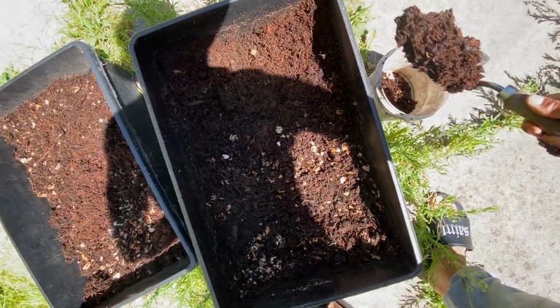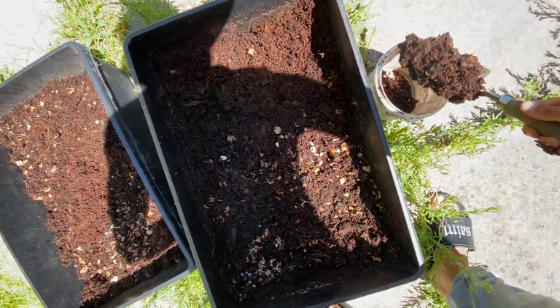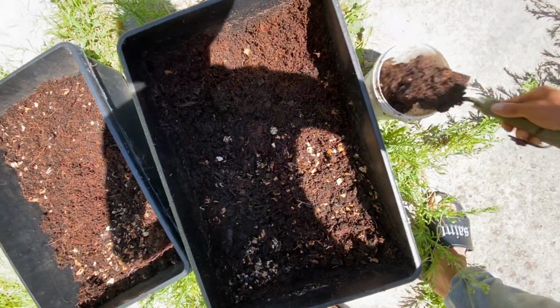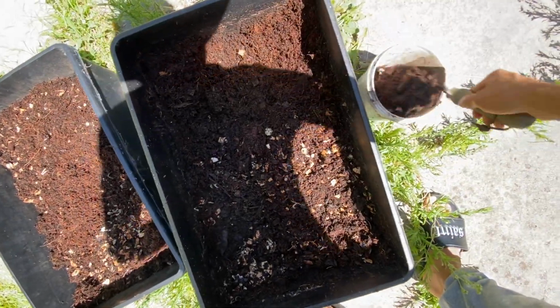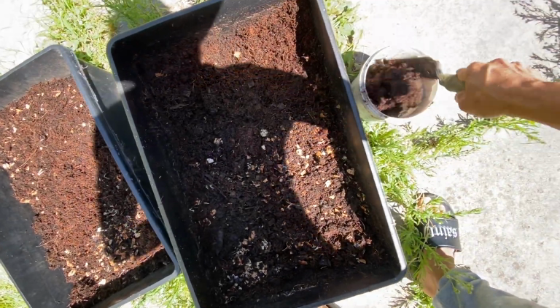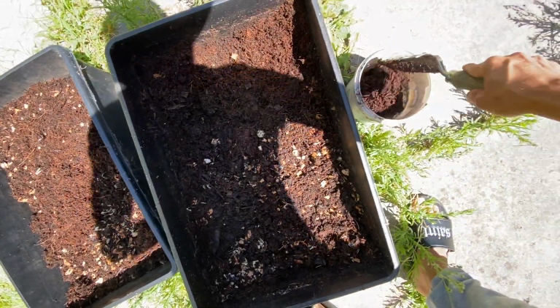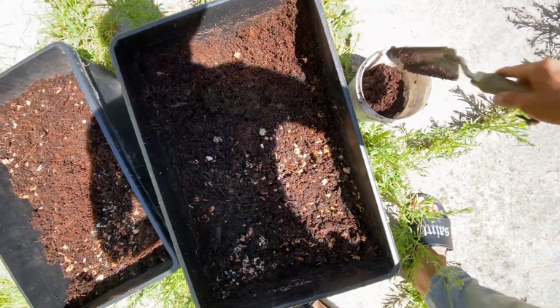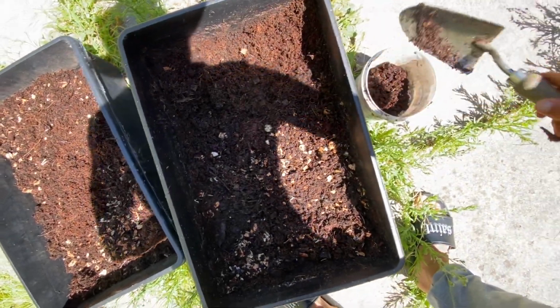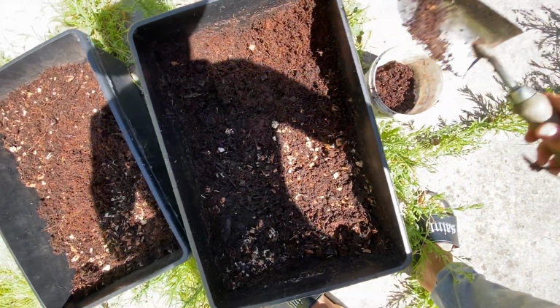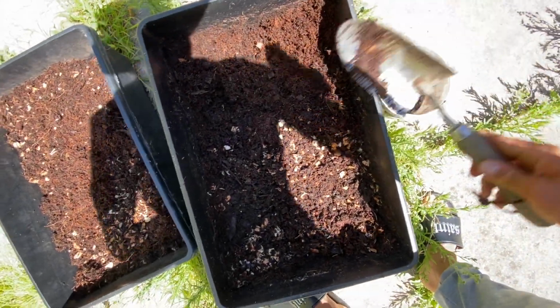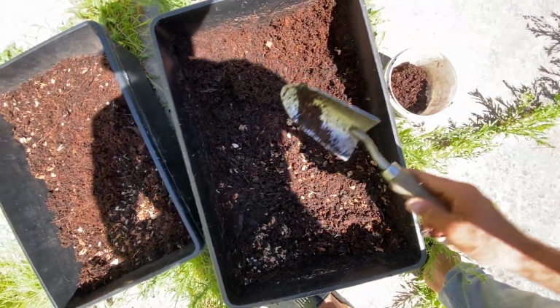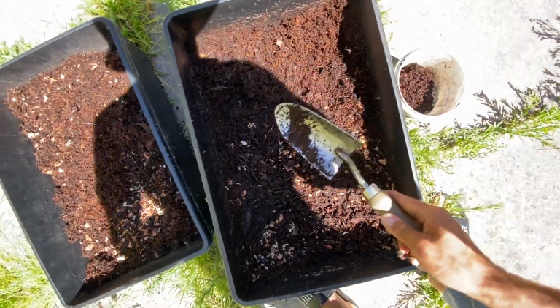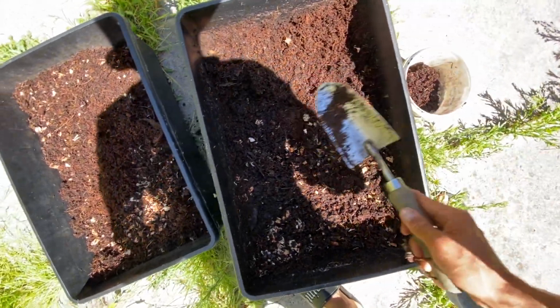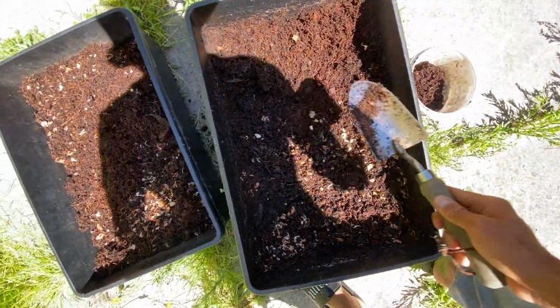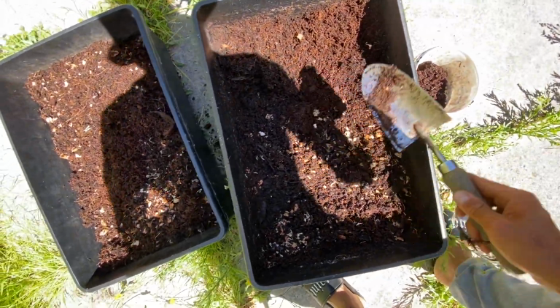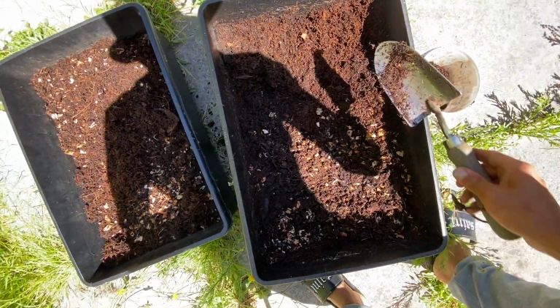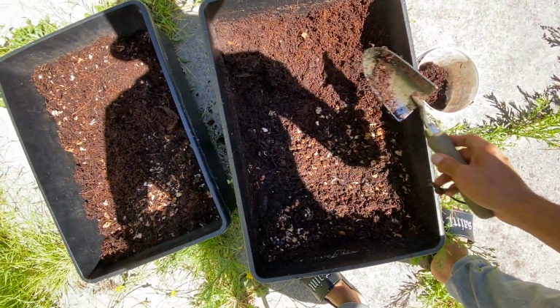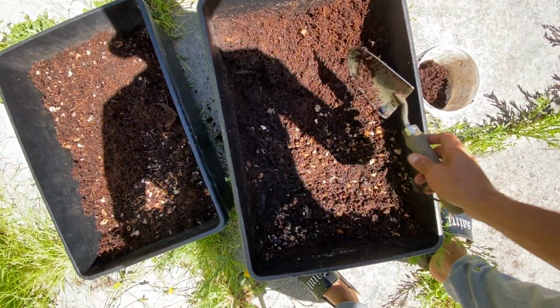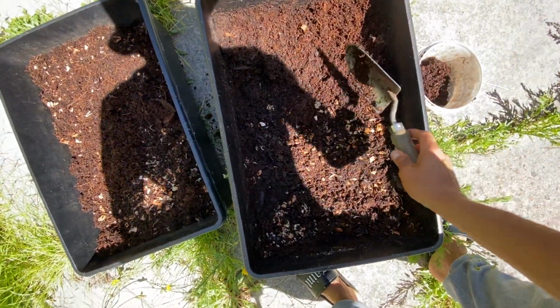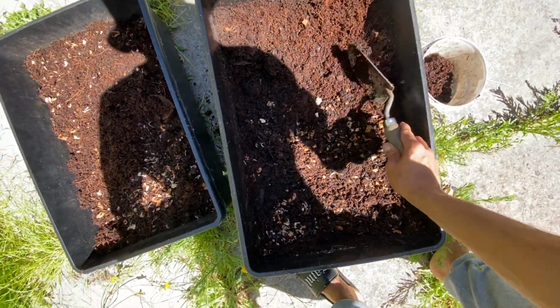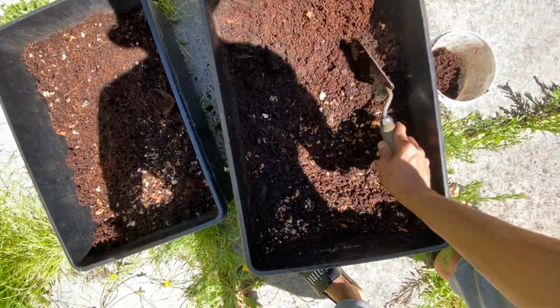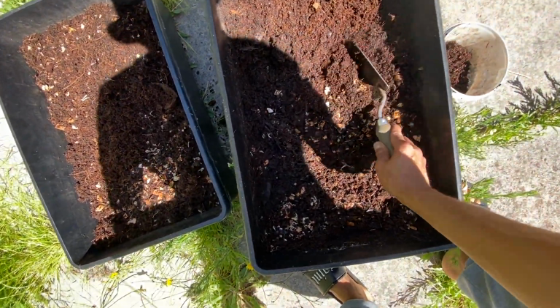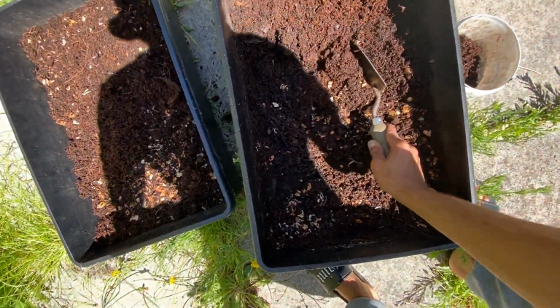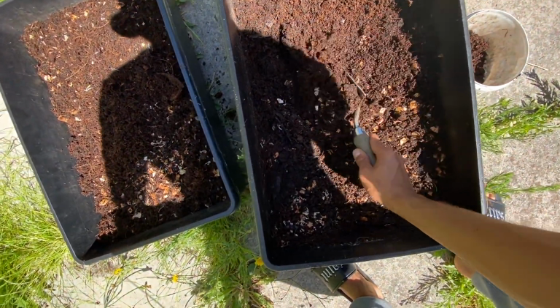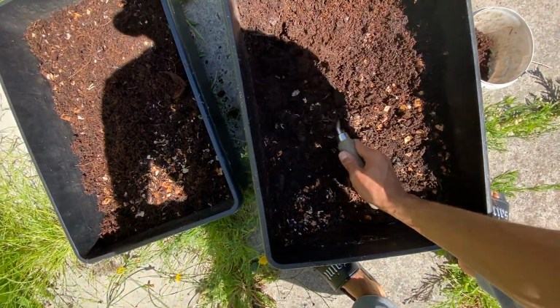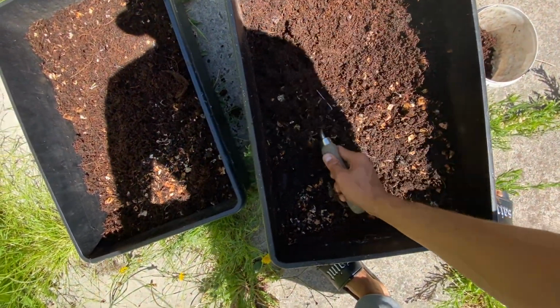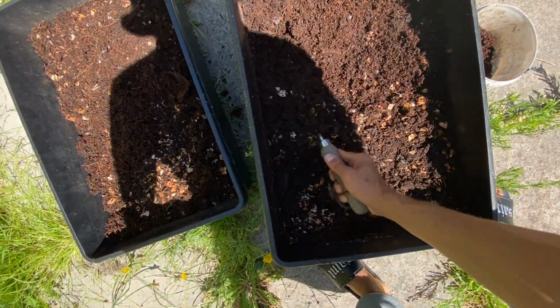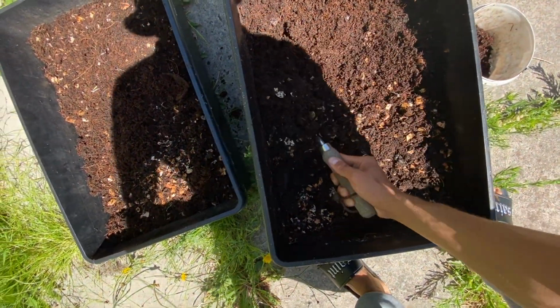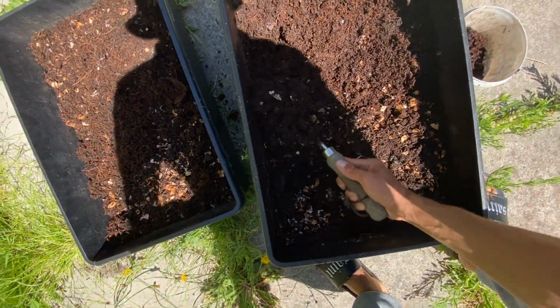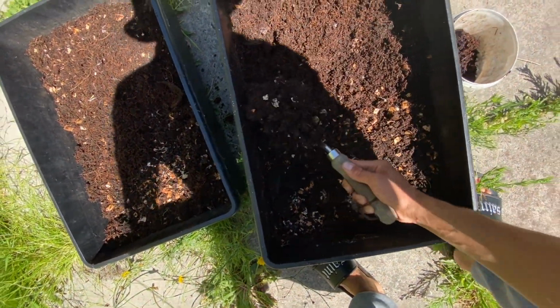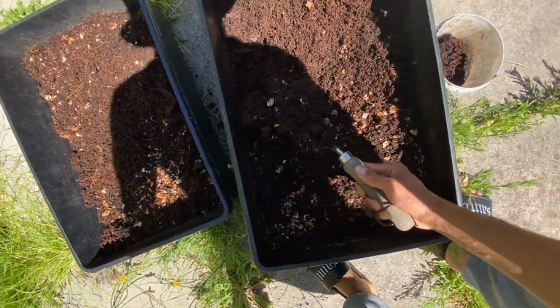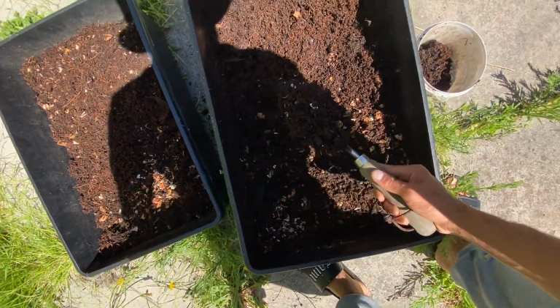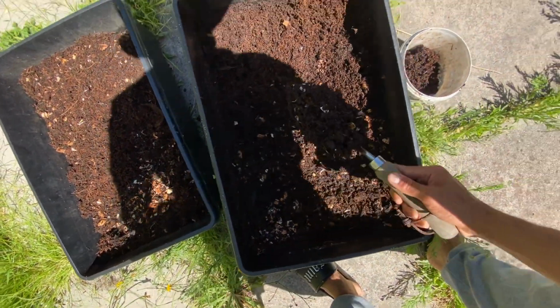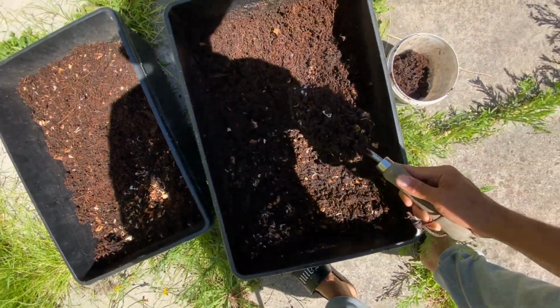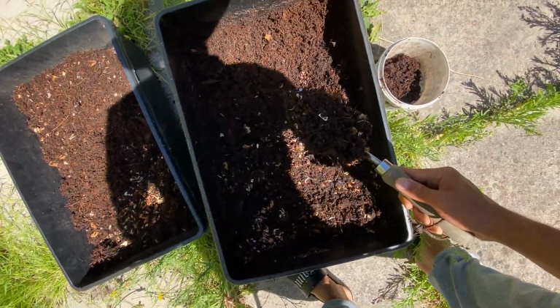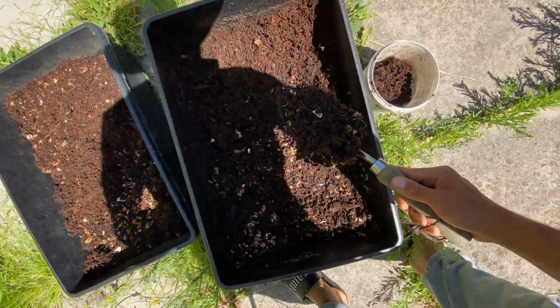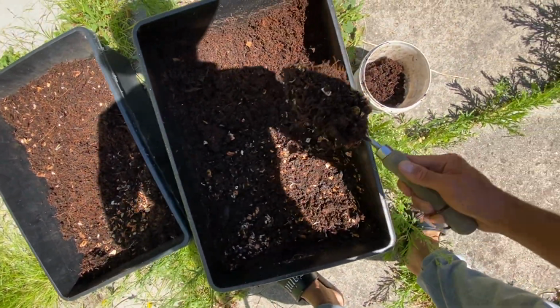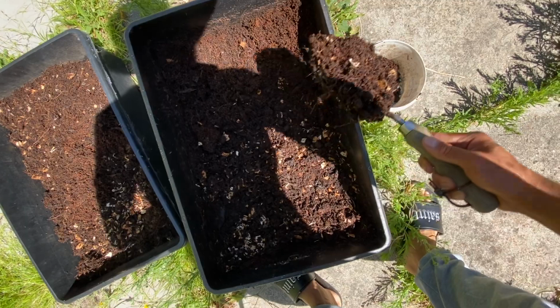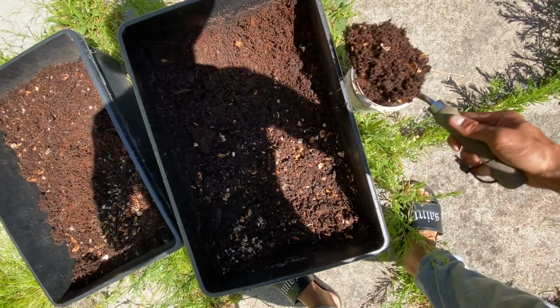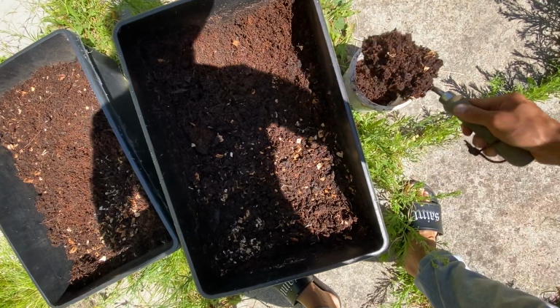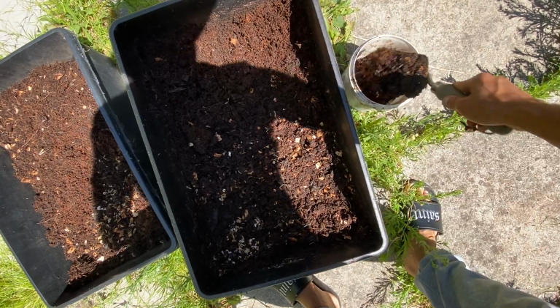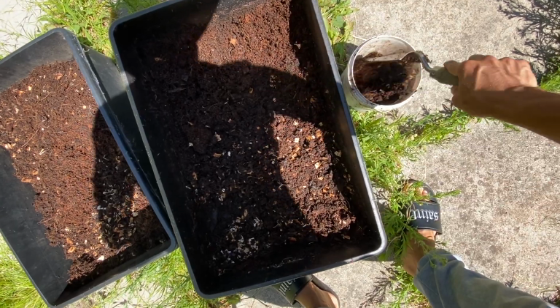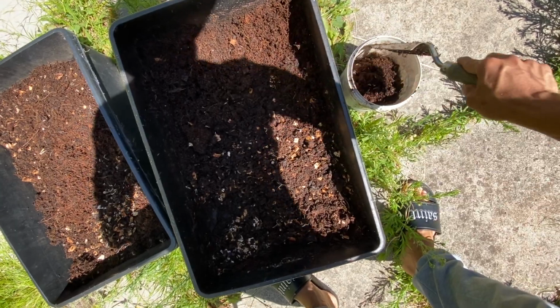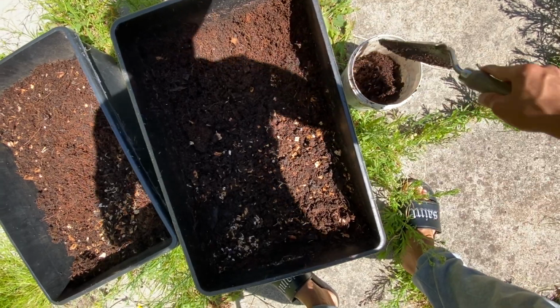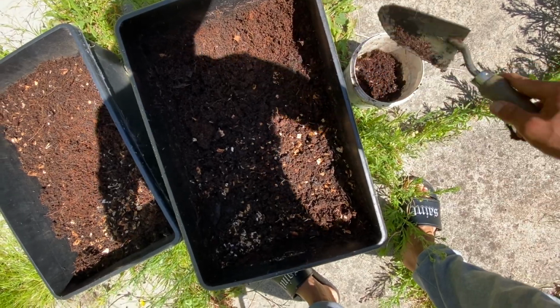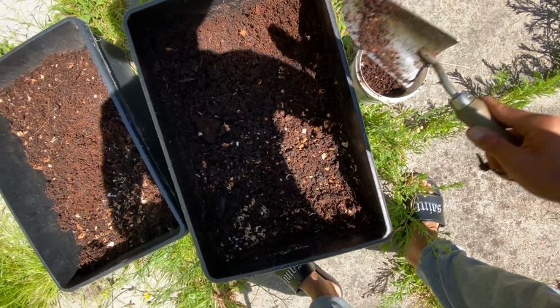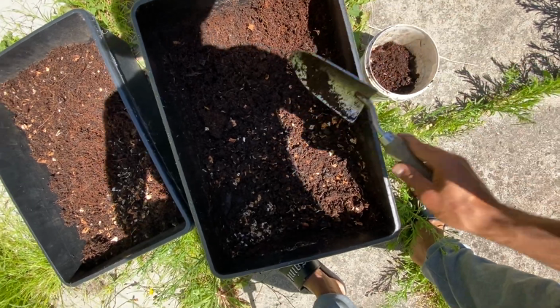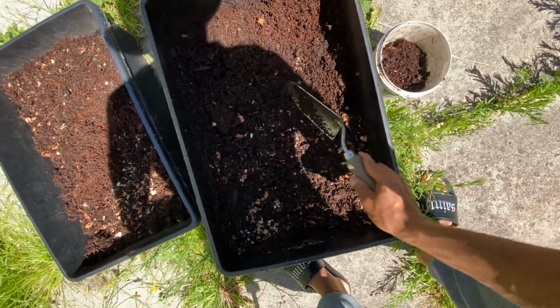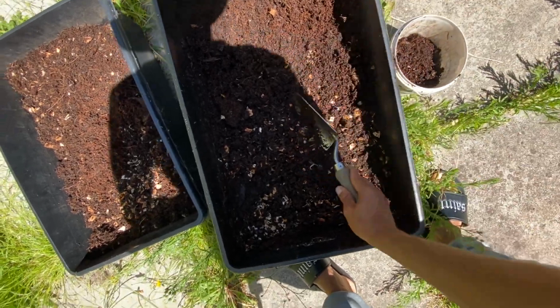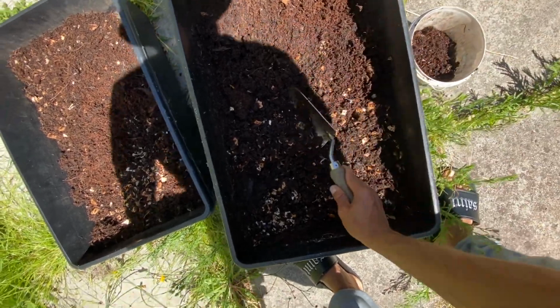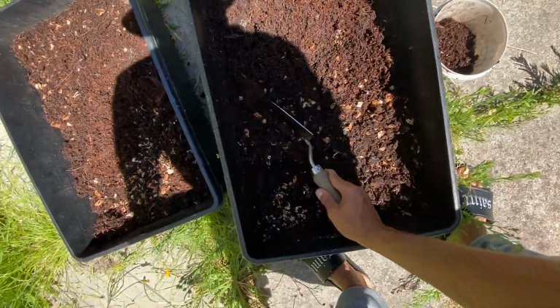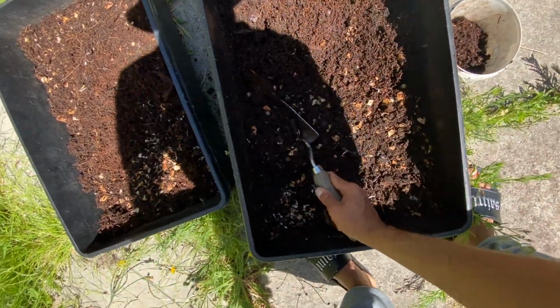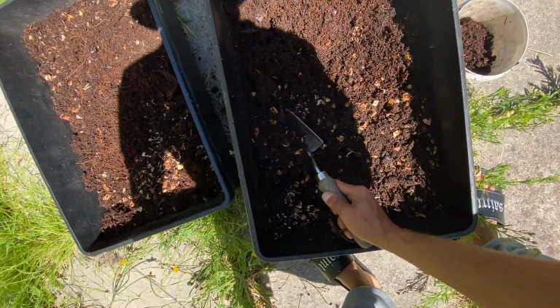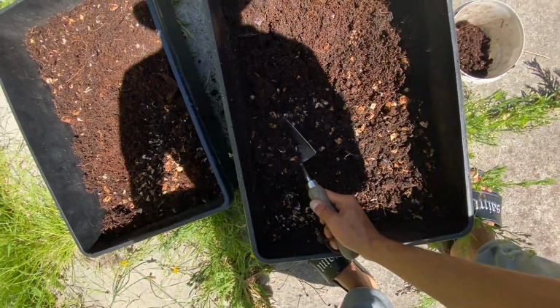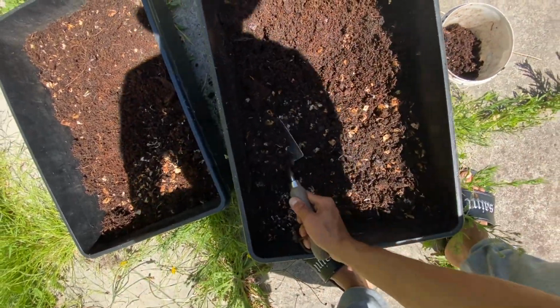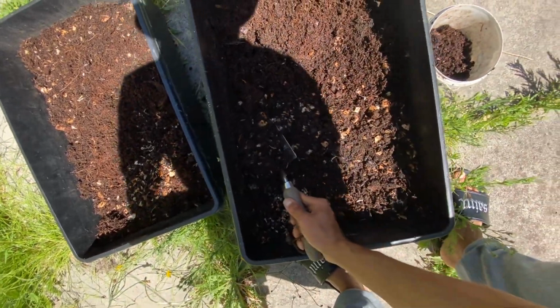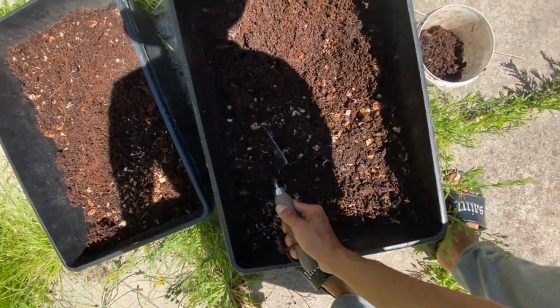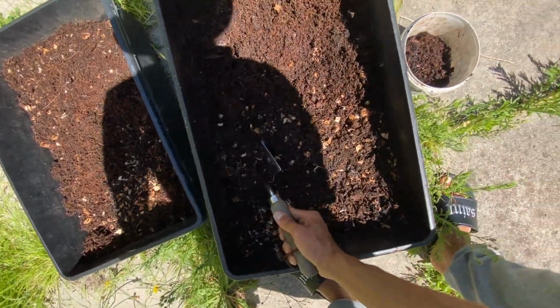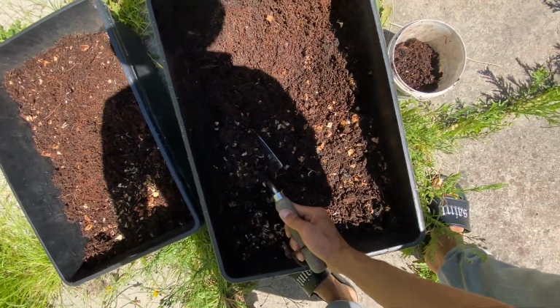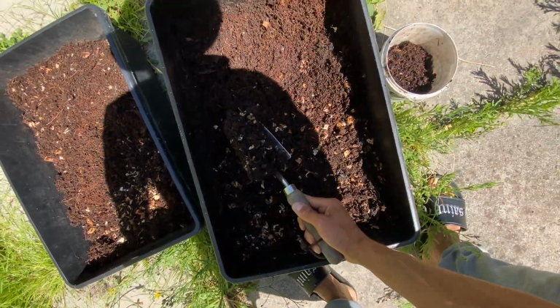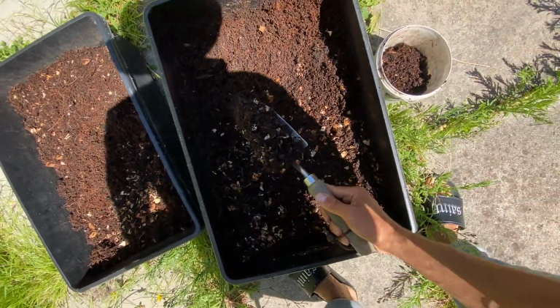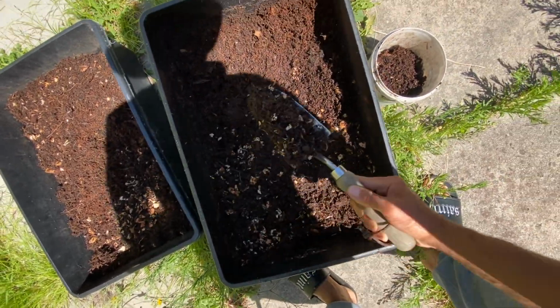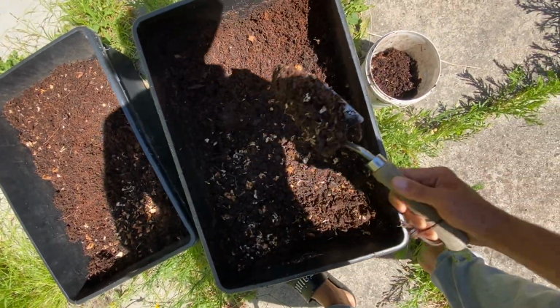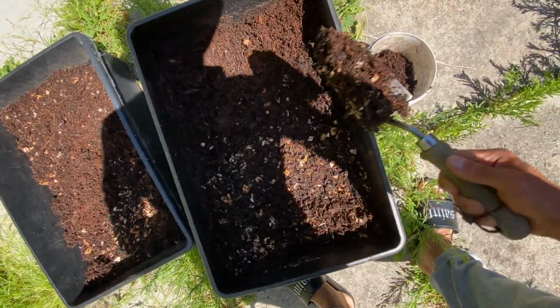I don't mind adding worms to that because they will go into the soil and find a new house in there — hopefully they don't die.